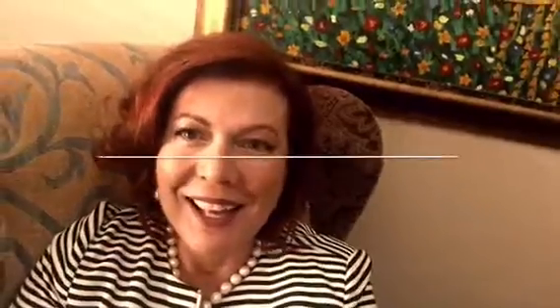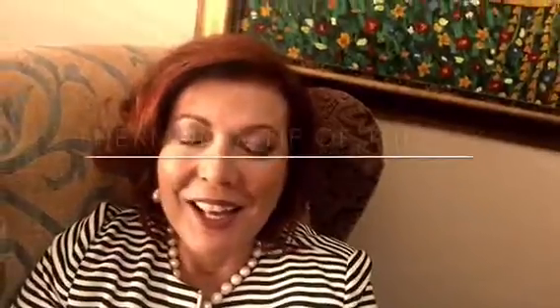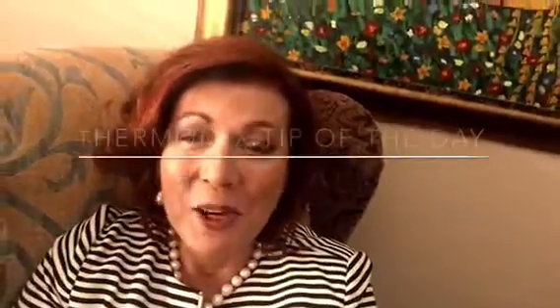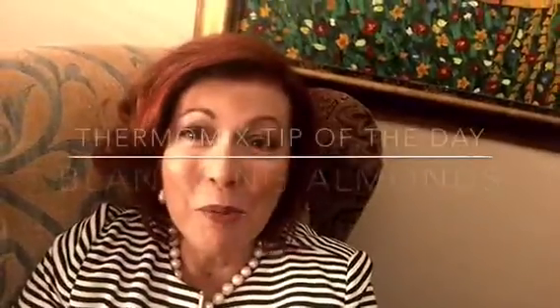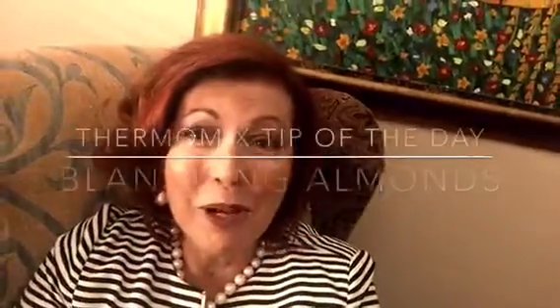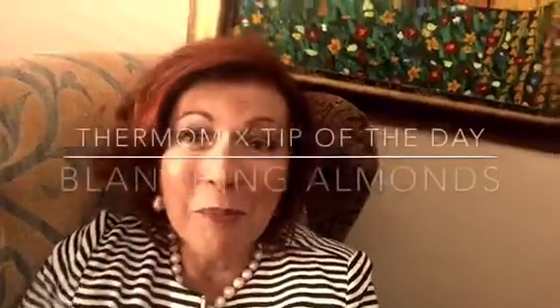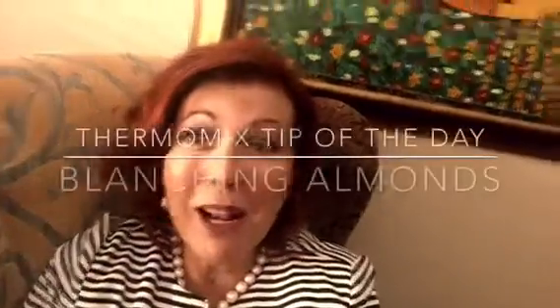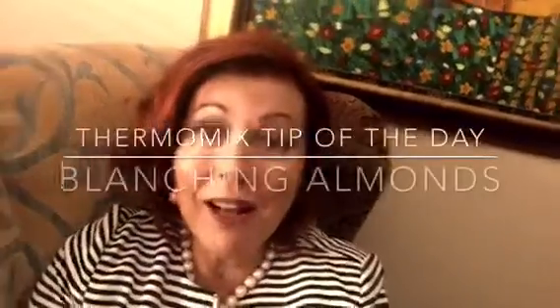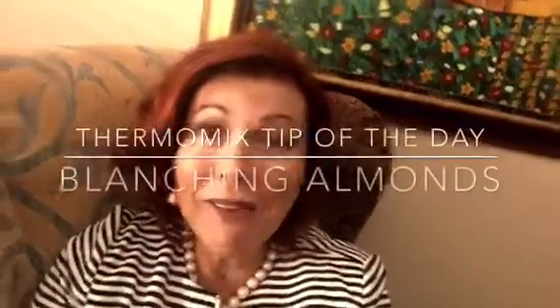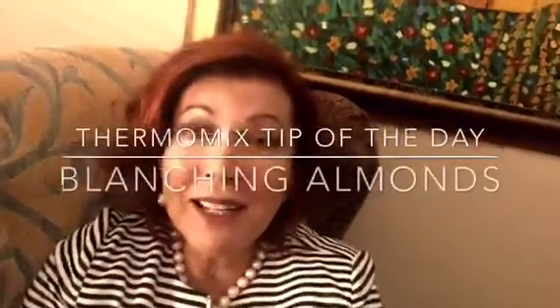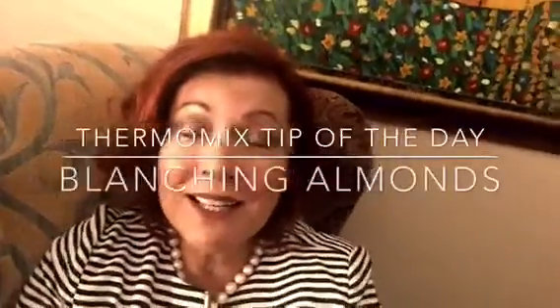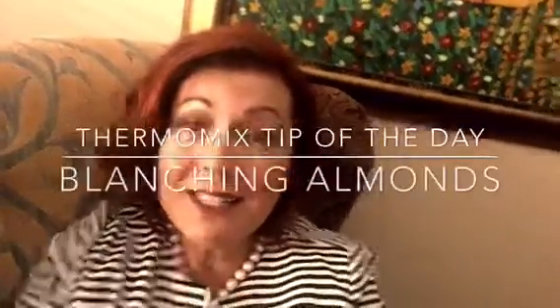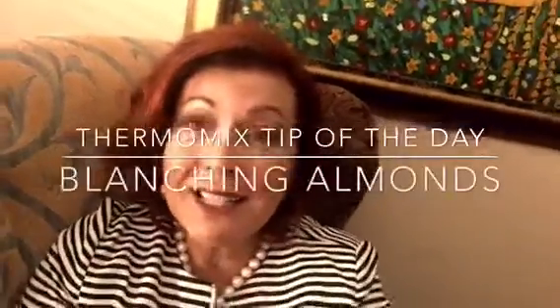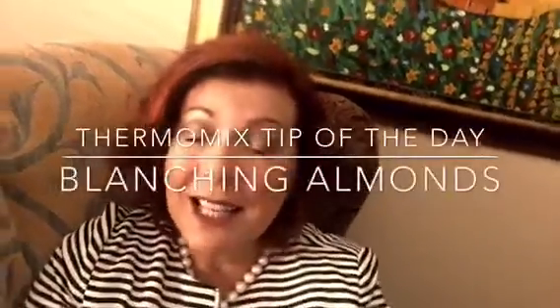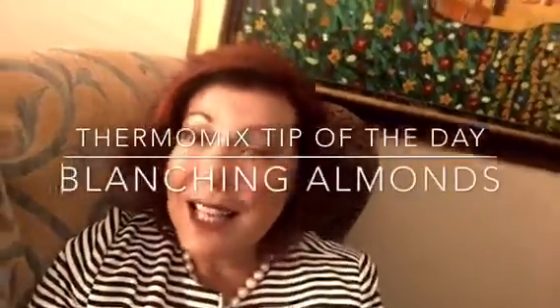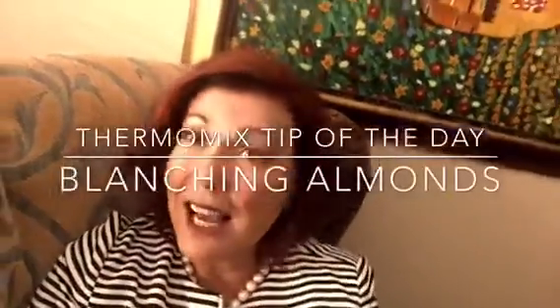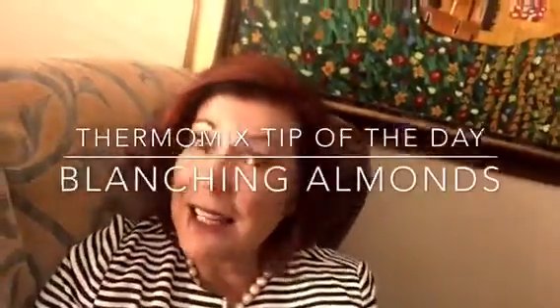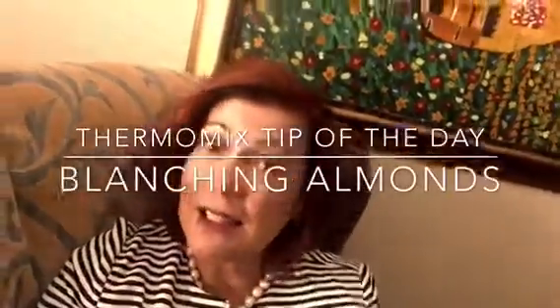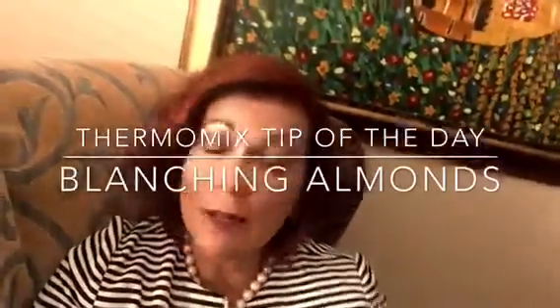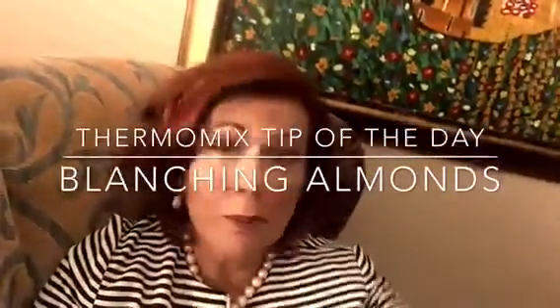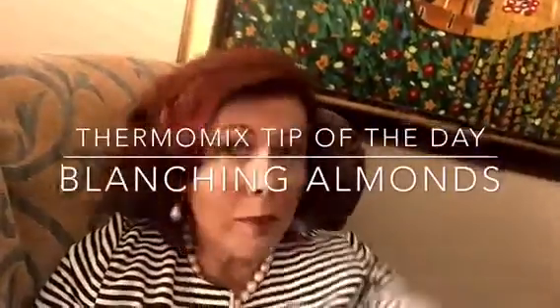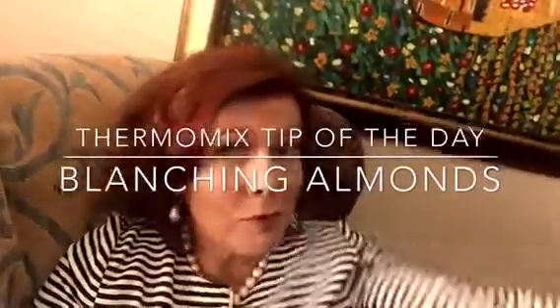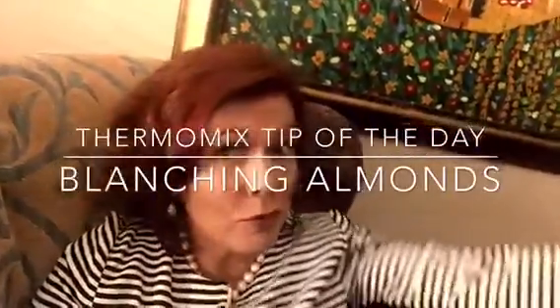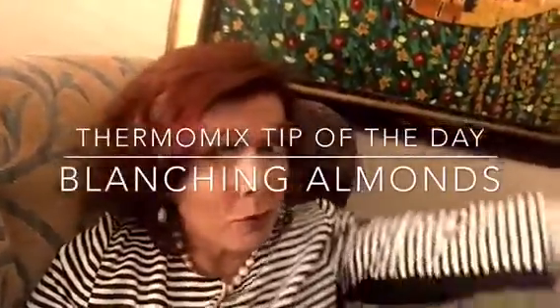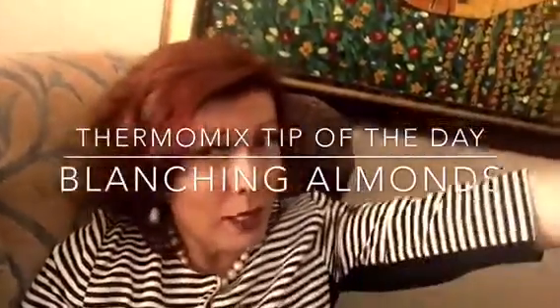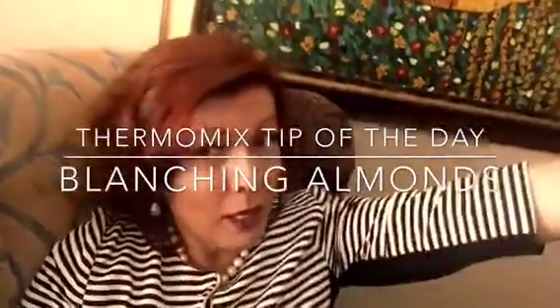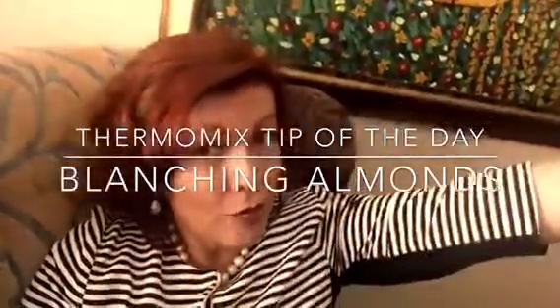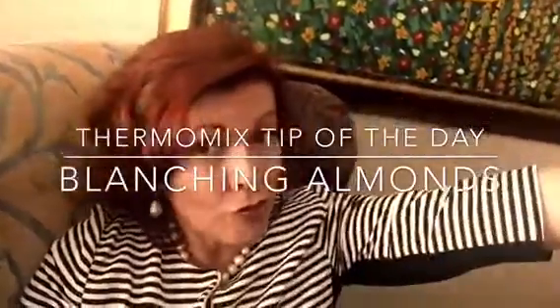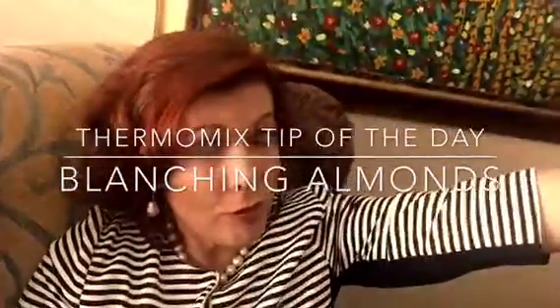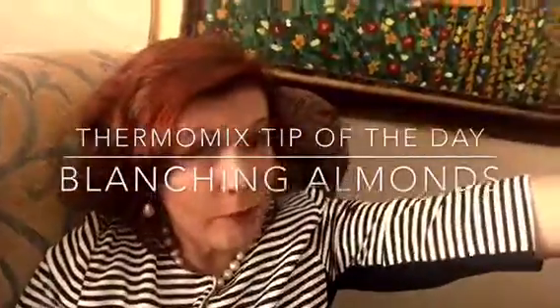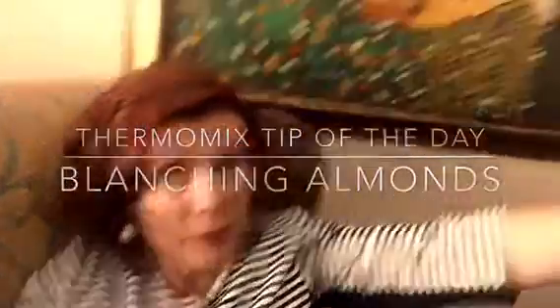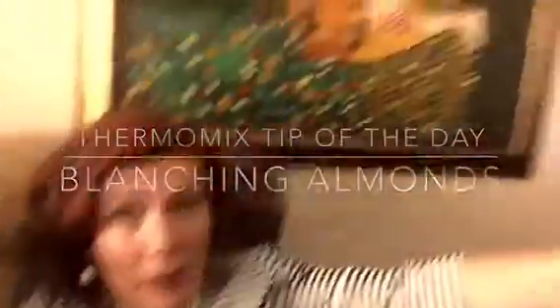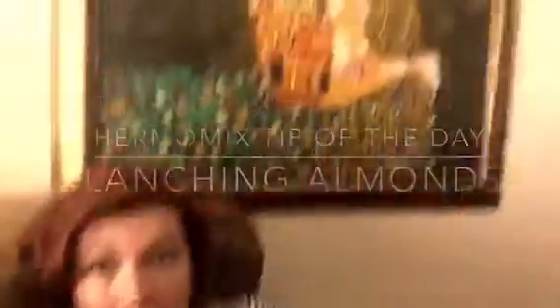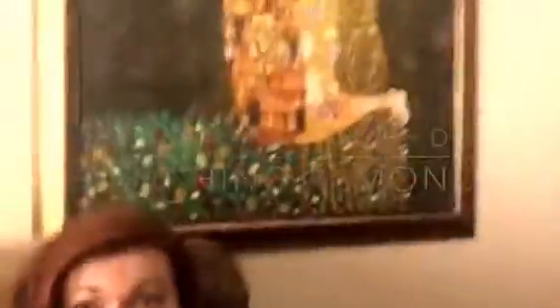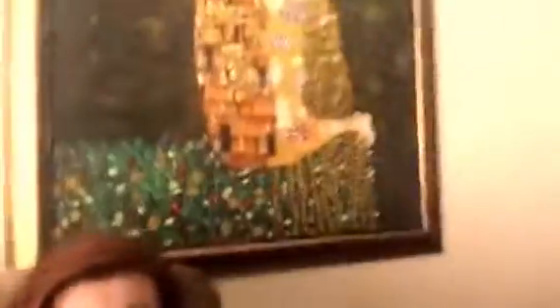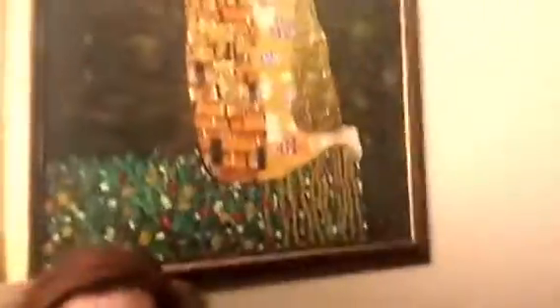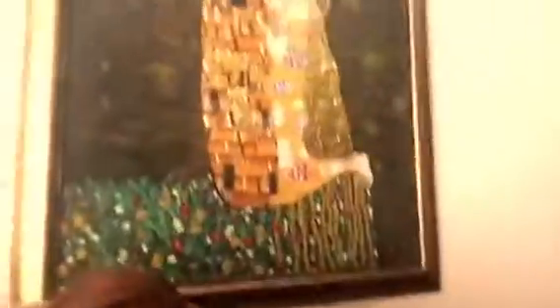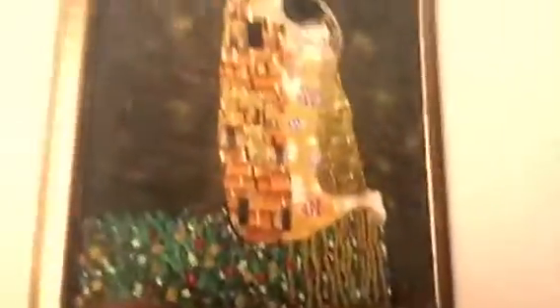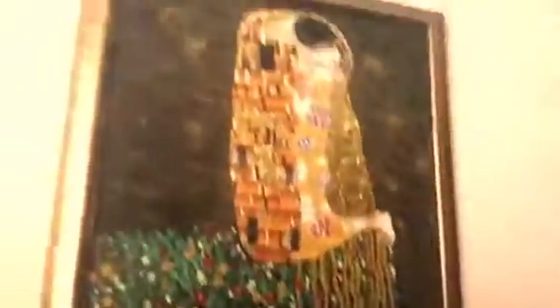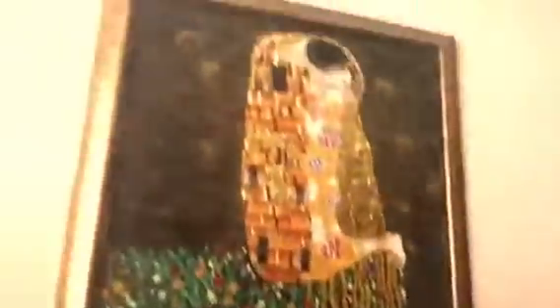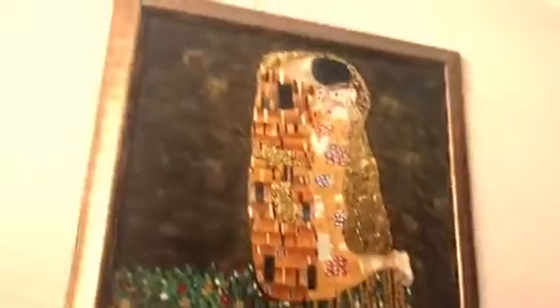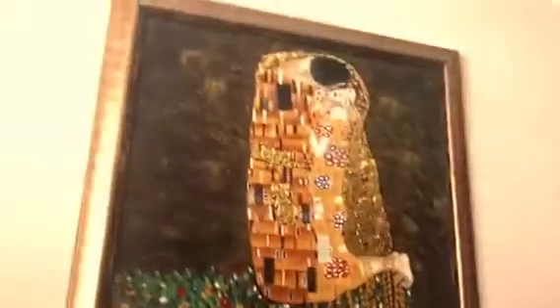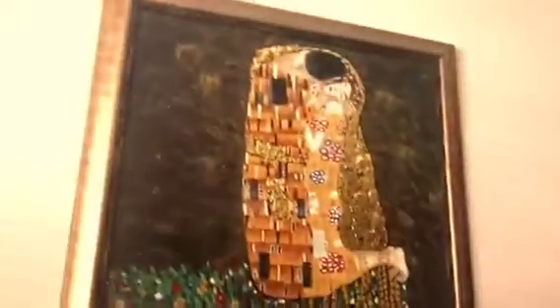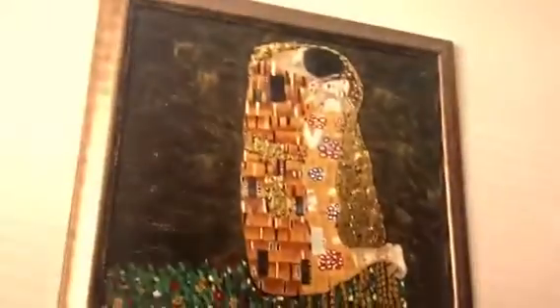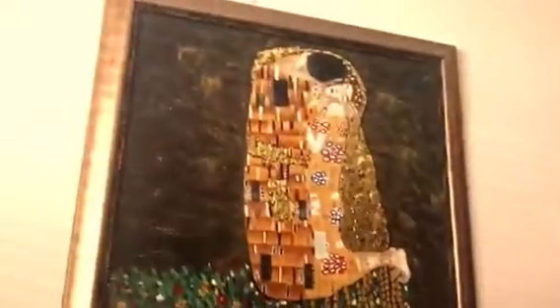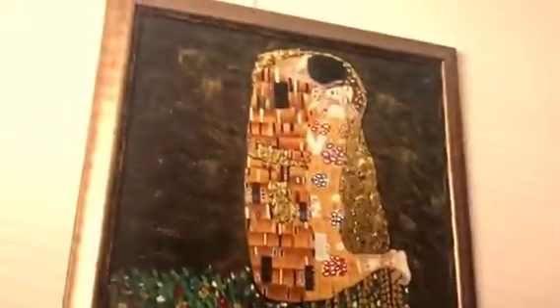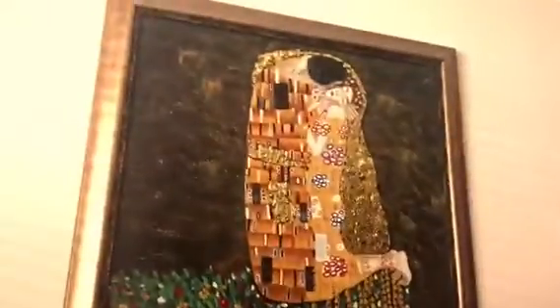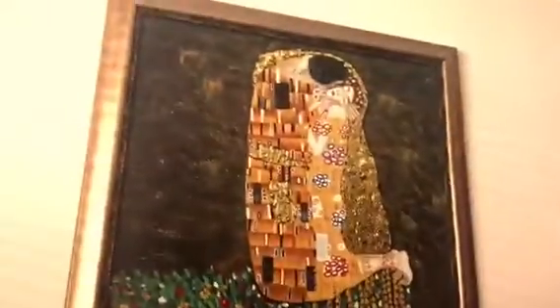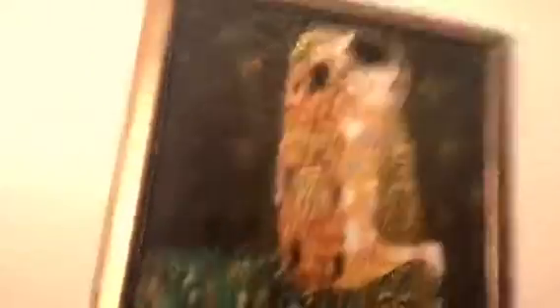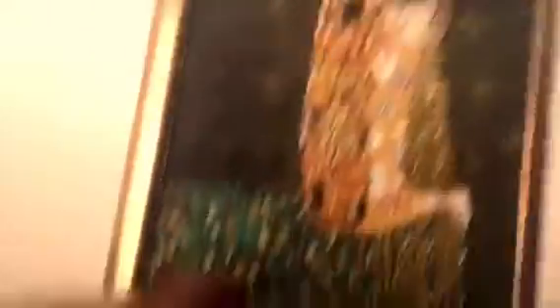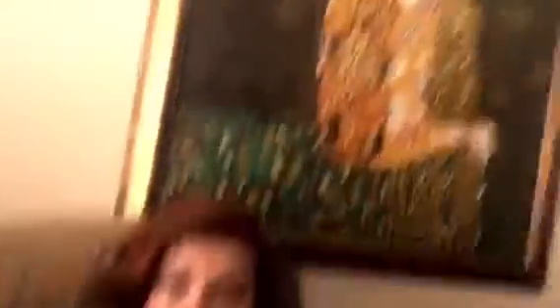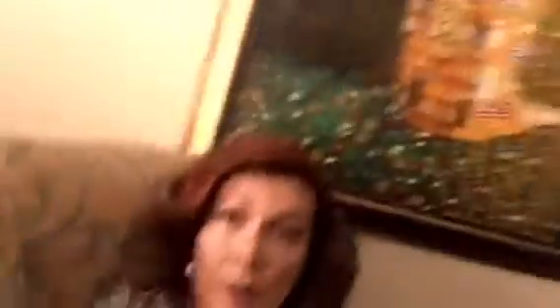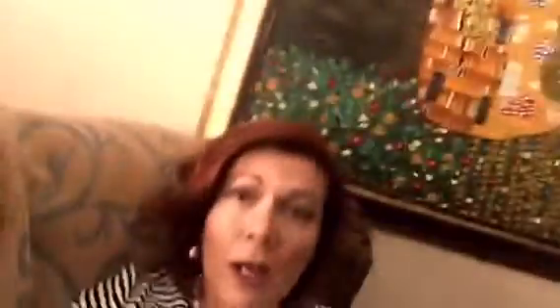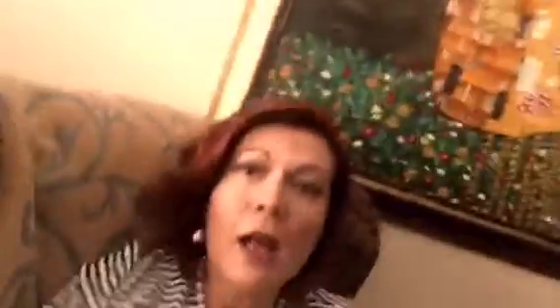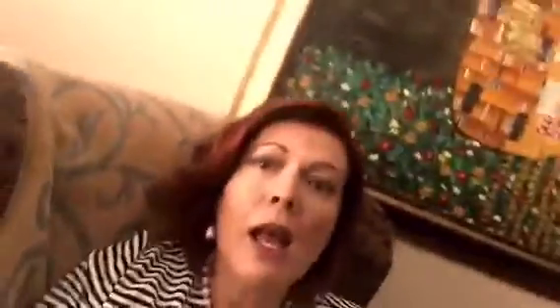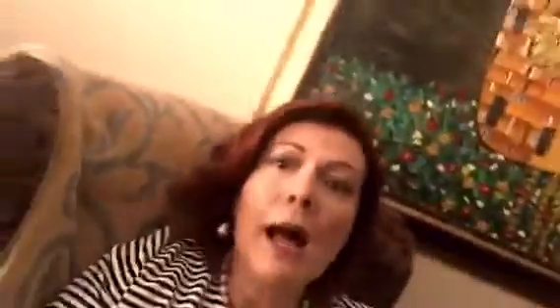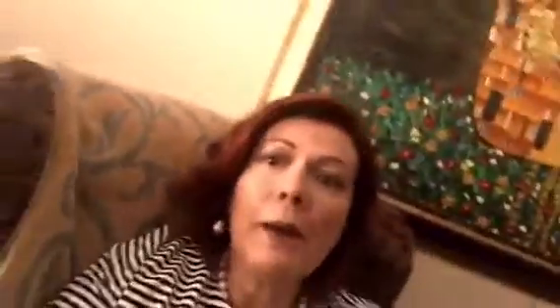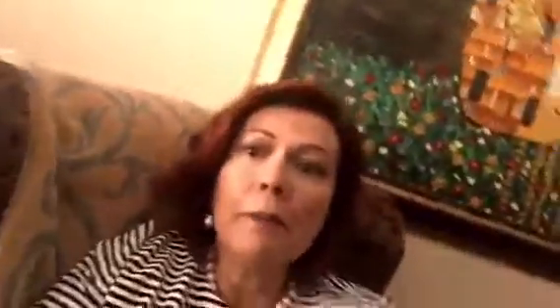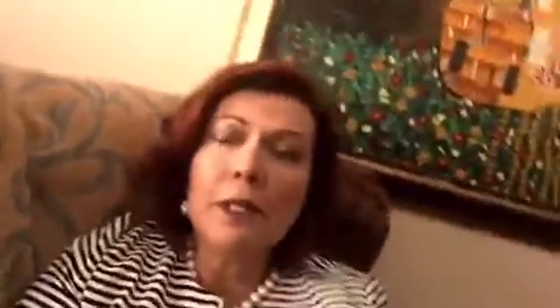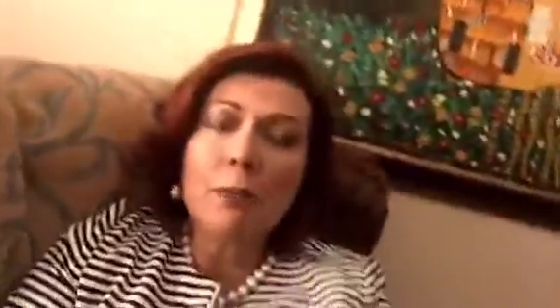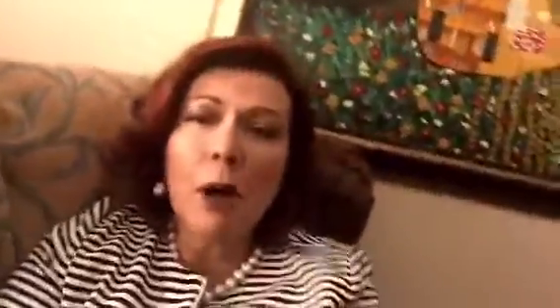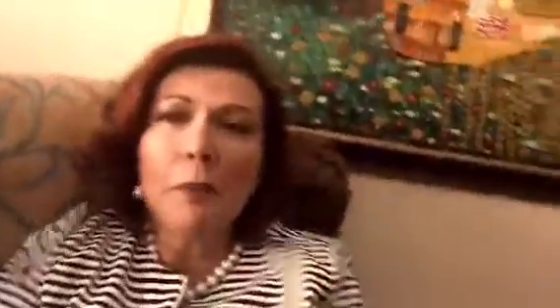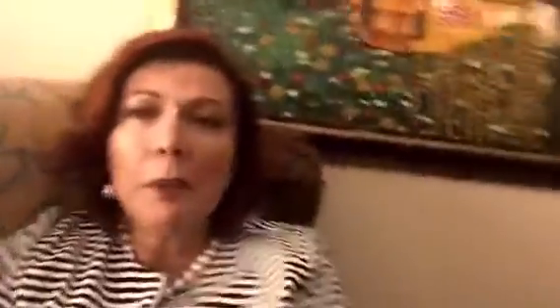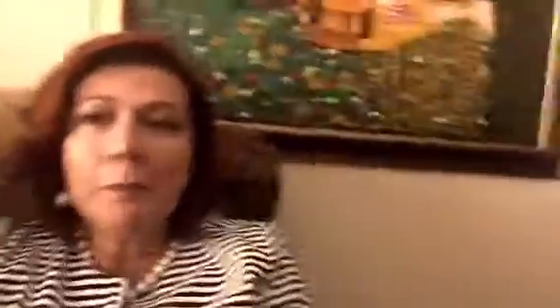Good morning my lovelies! Today's tip comes from my lounge room and my kiss painting. The kiss is behind me.